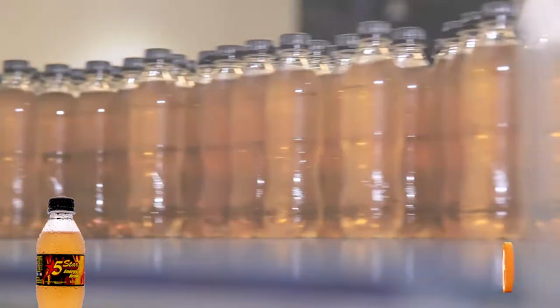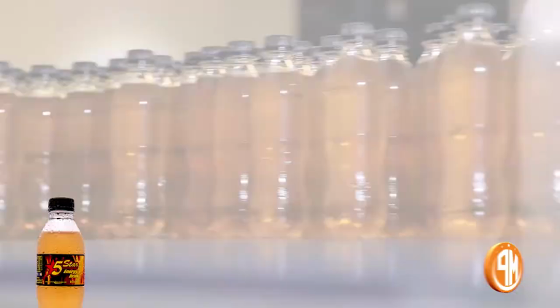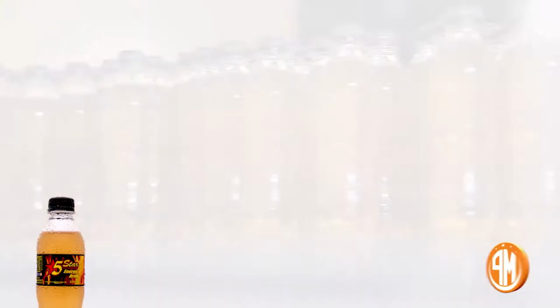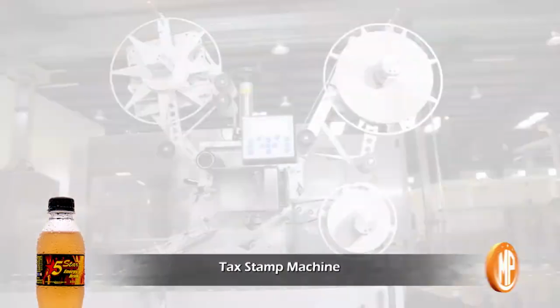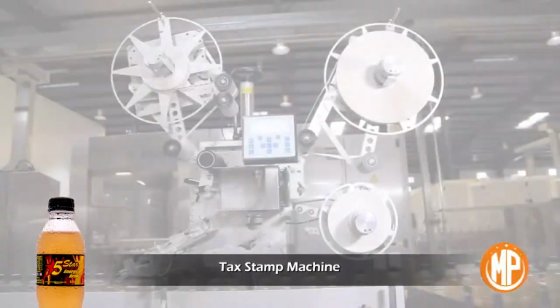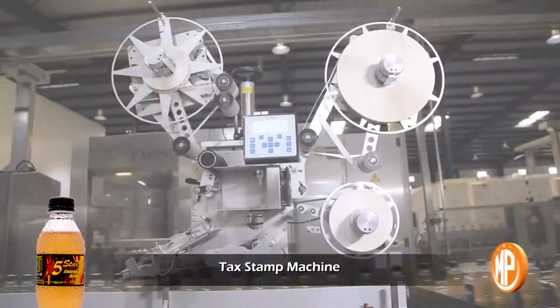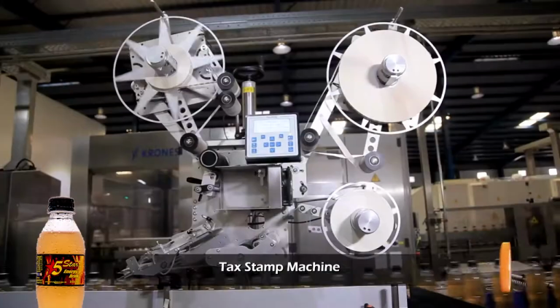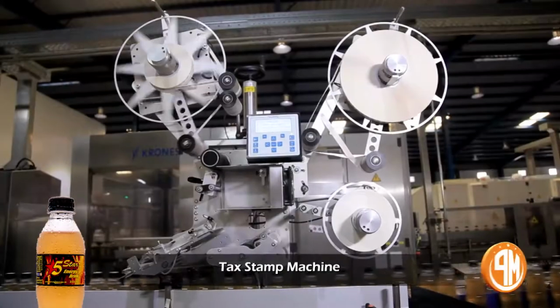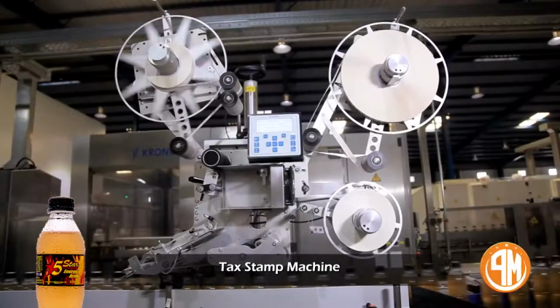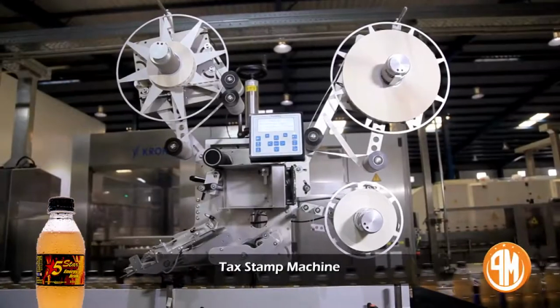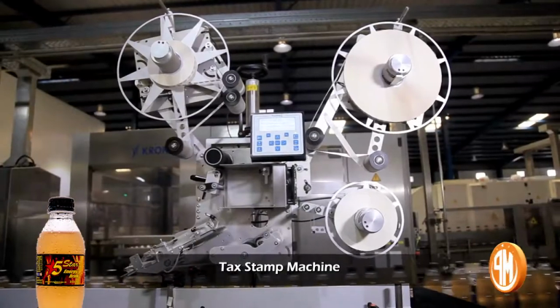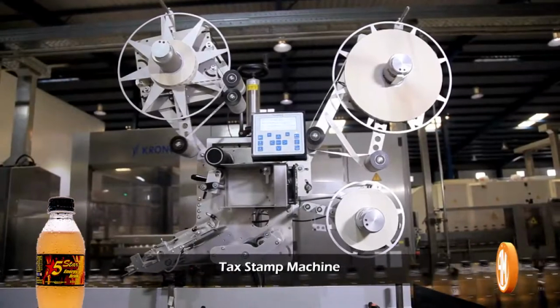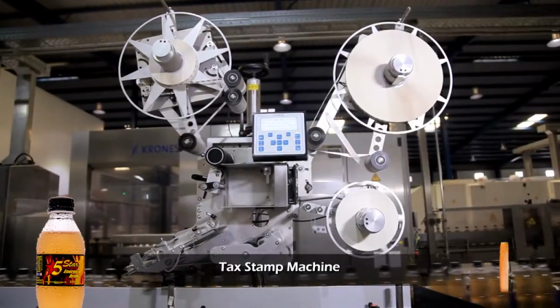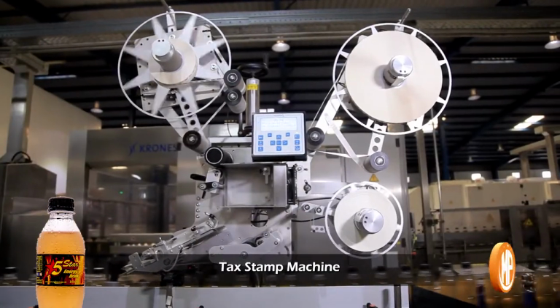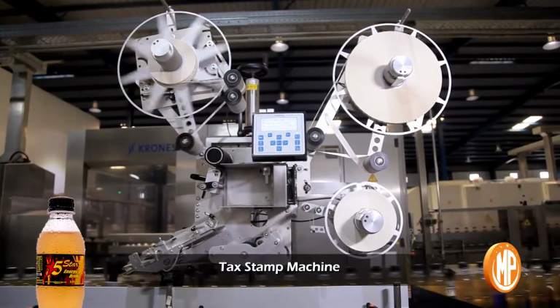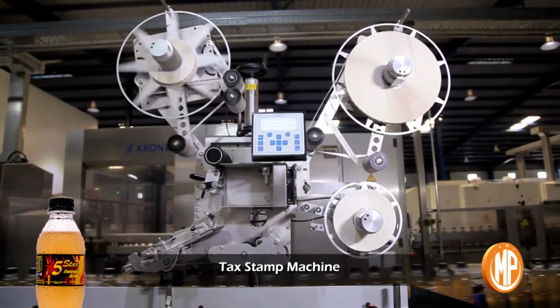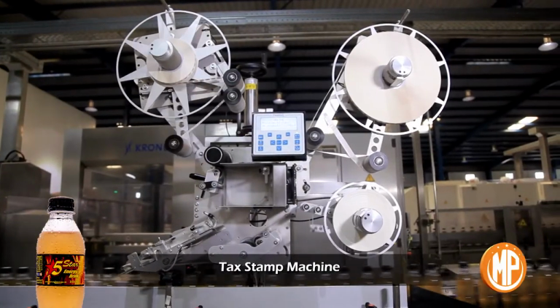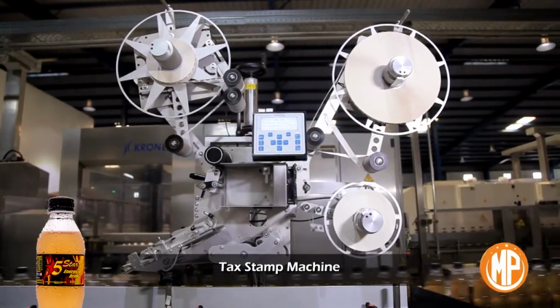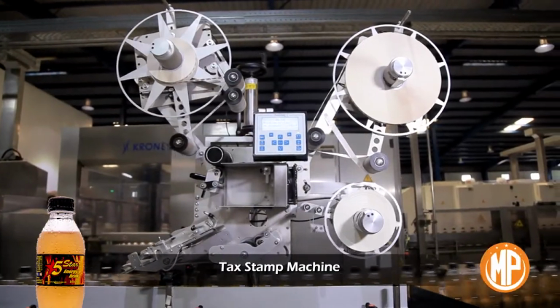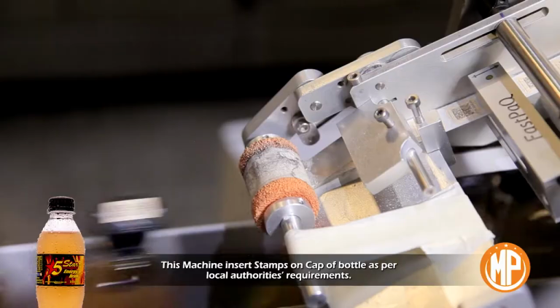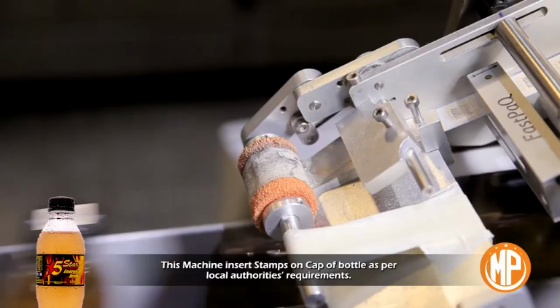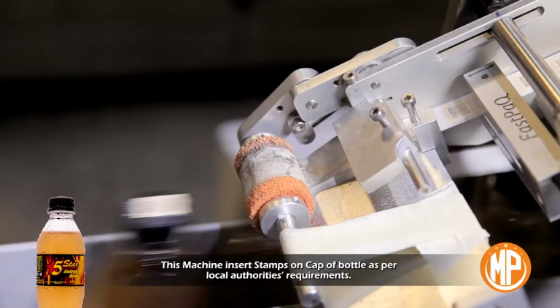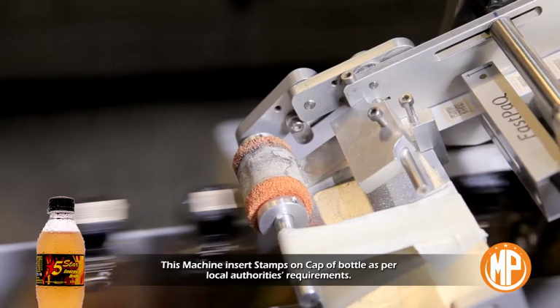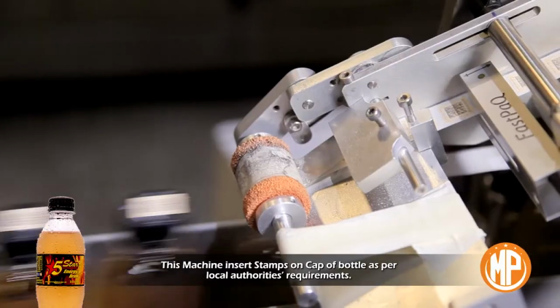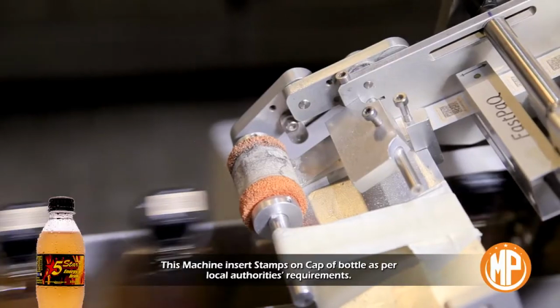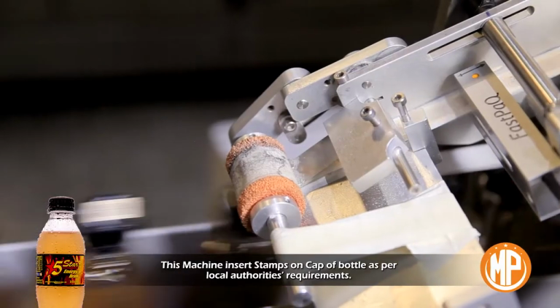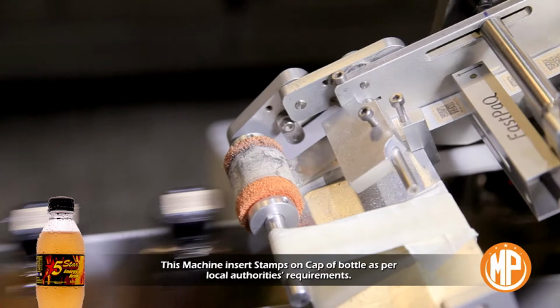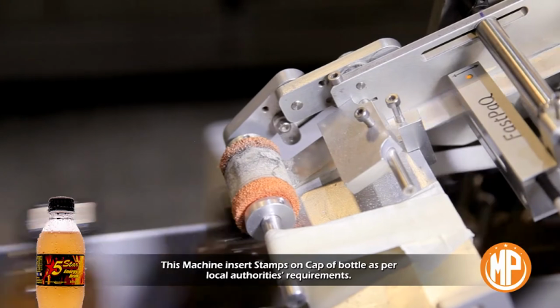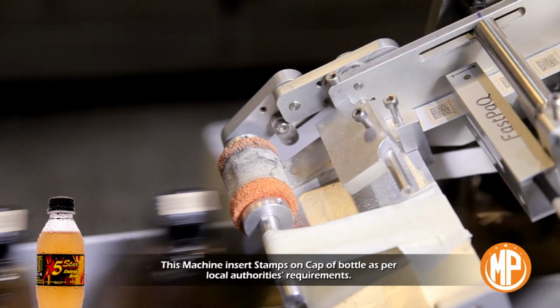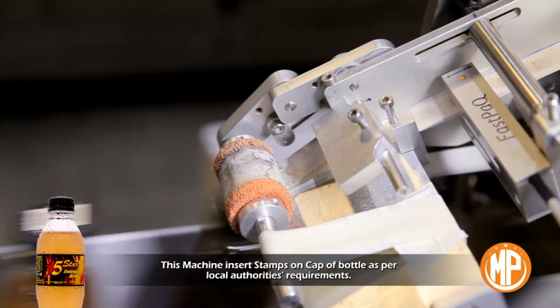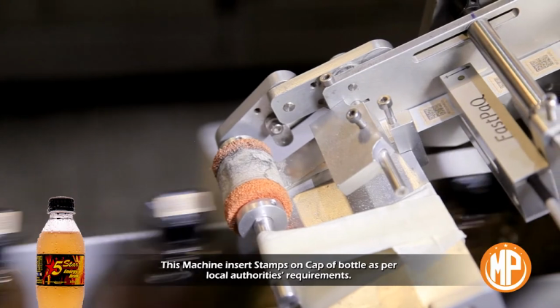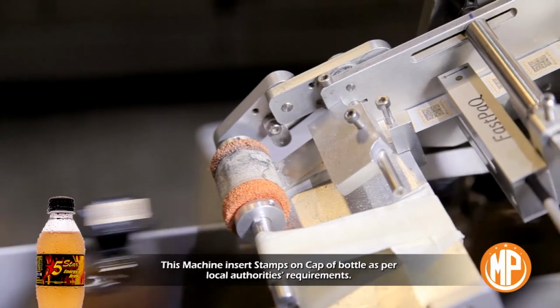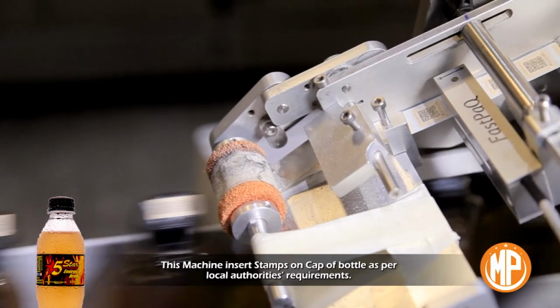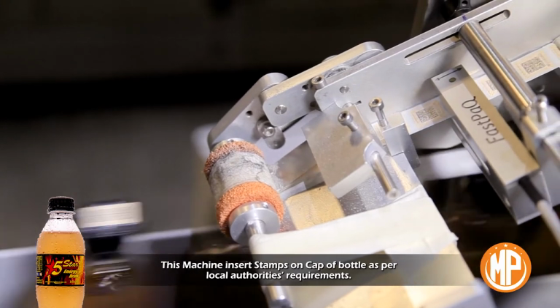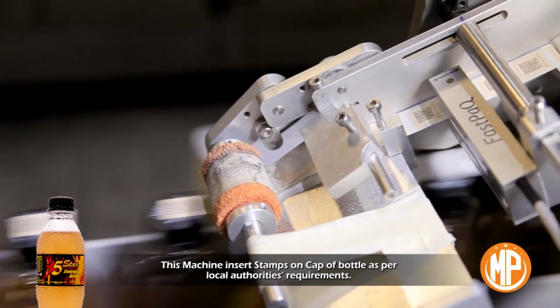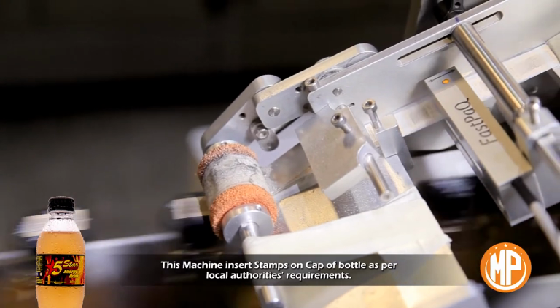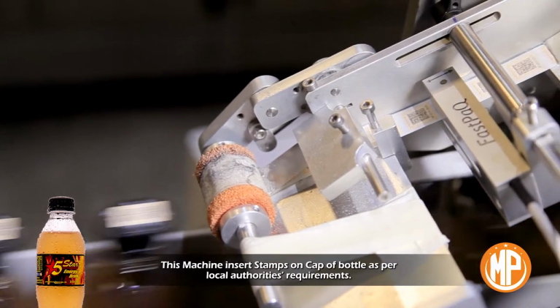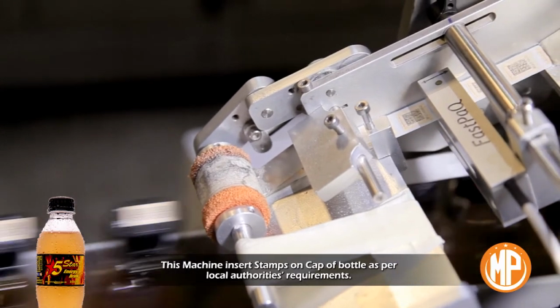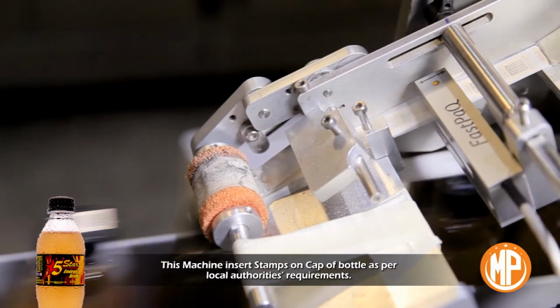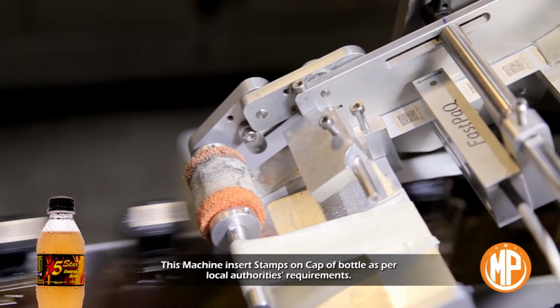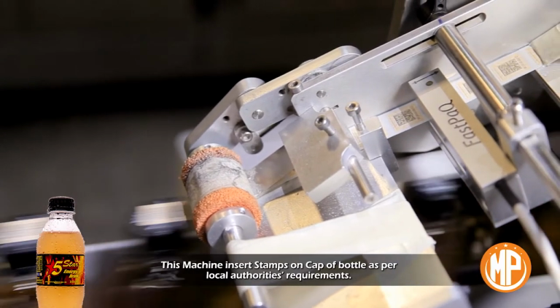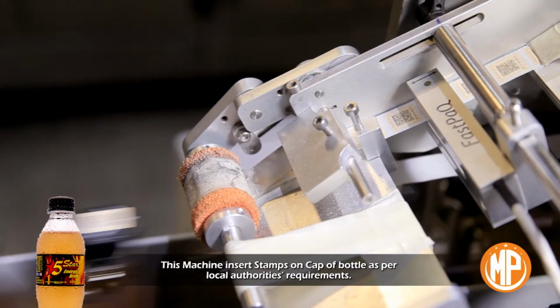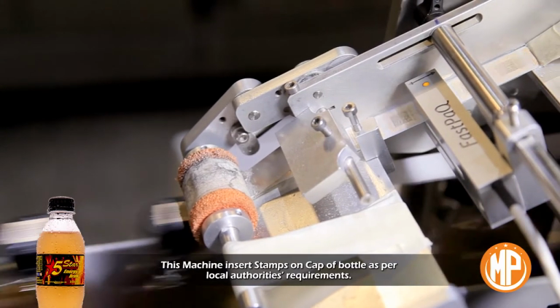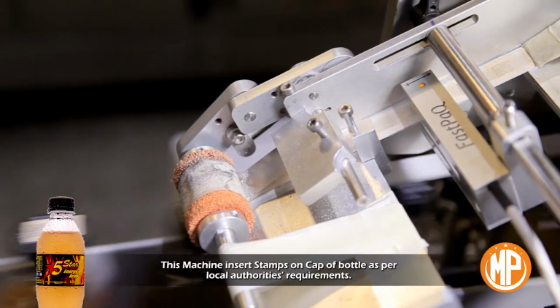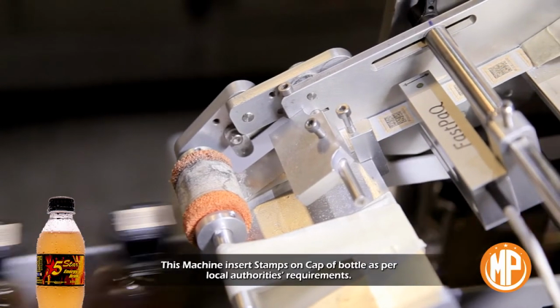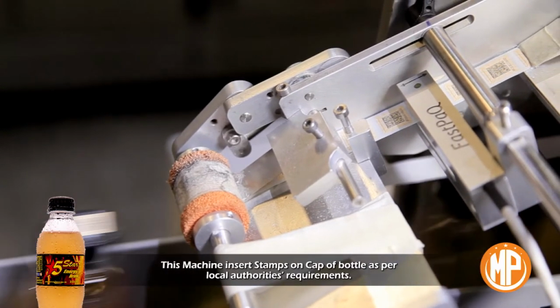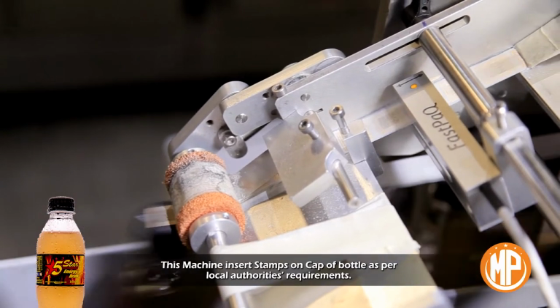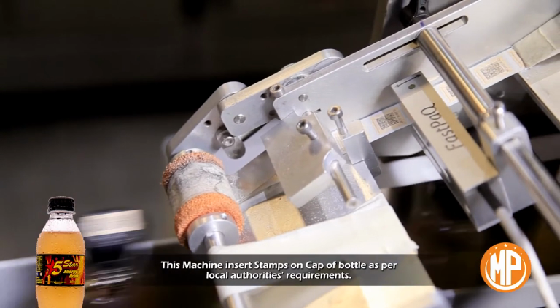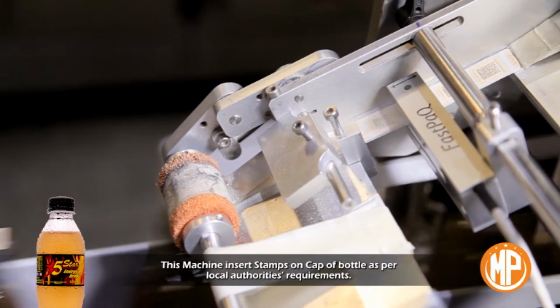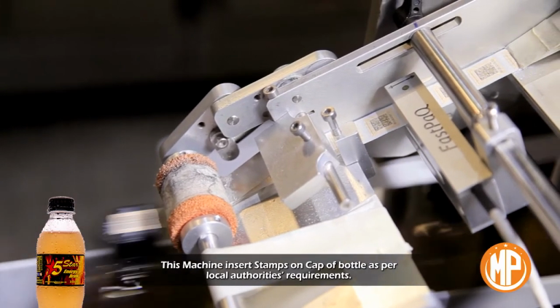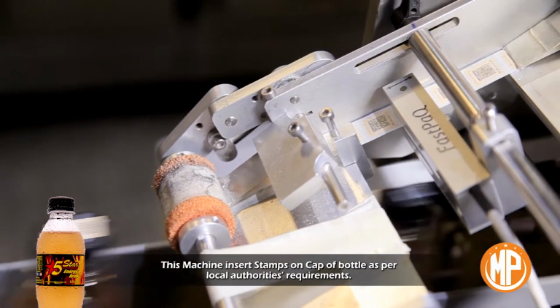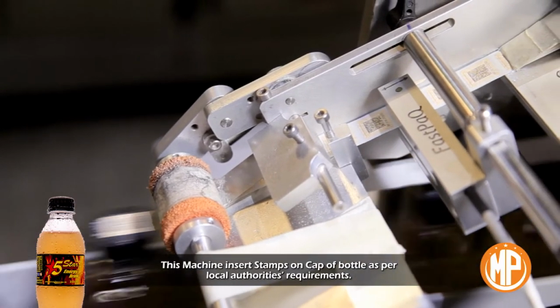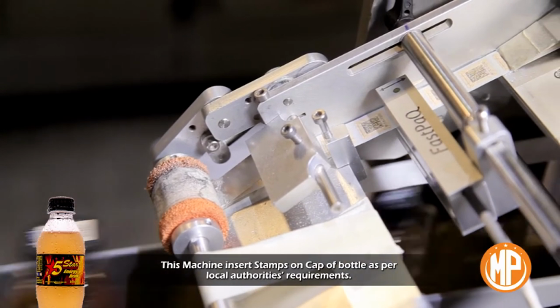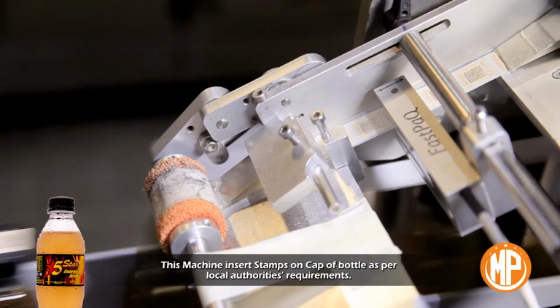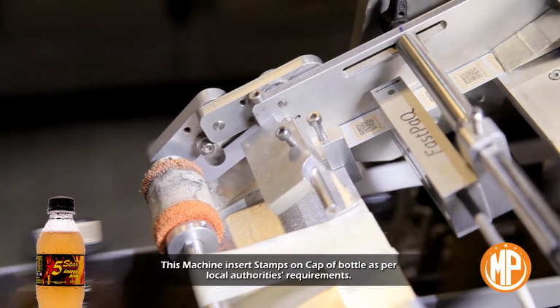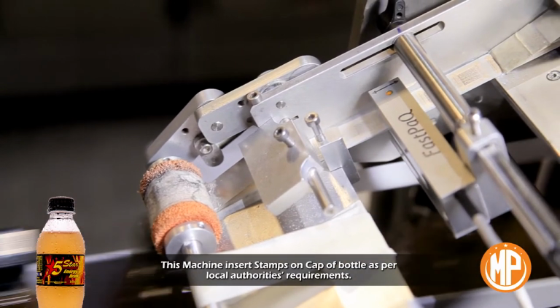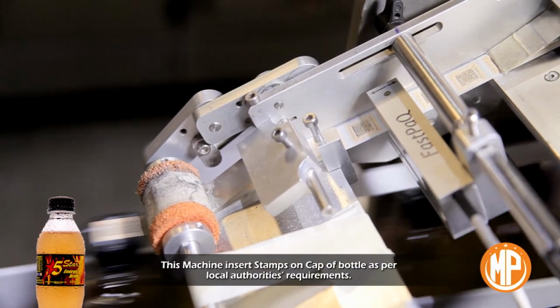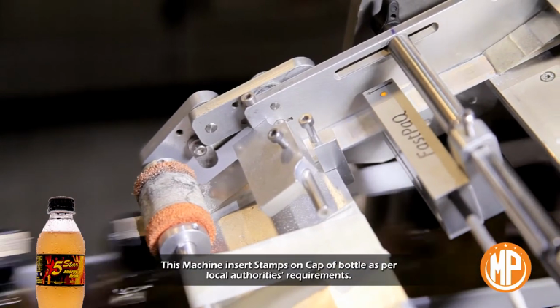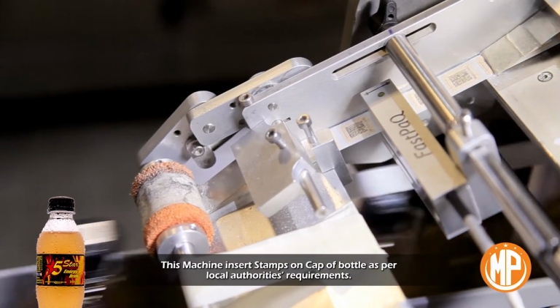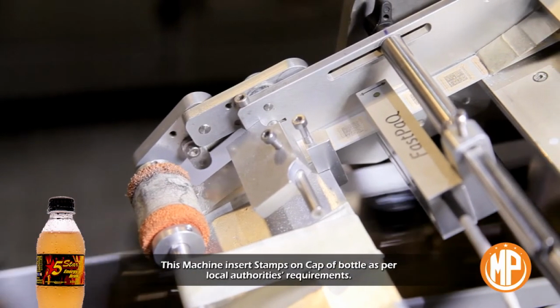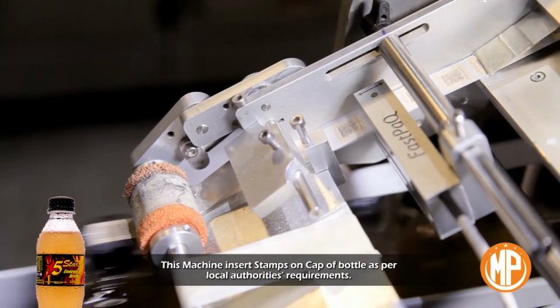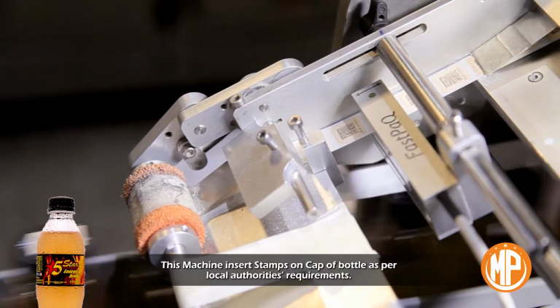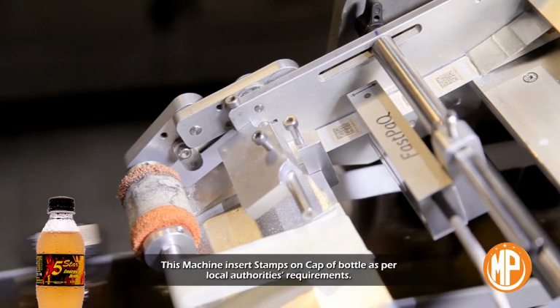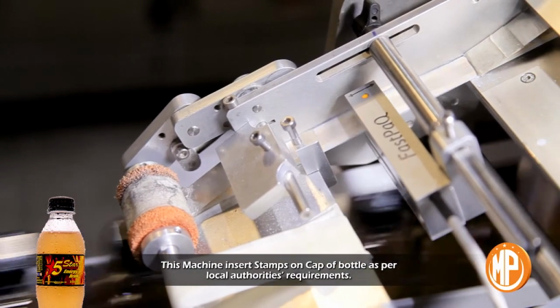Tax stamp machine: this machine inserts stamps on capped bottles as per local authorities' requirements.